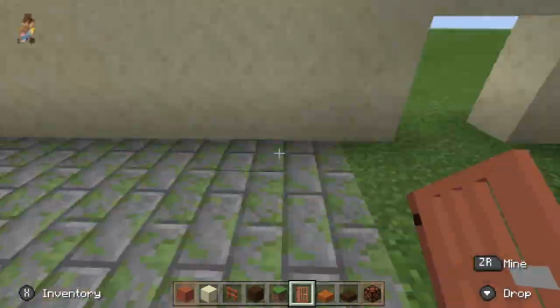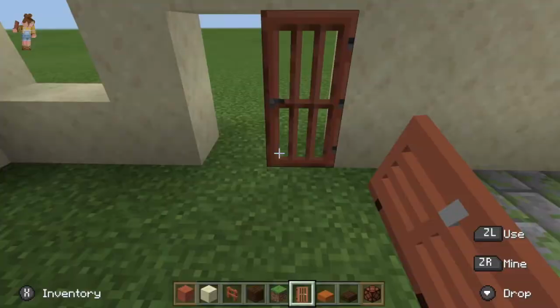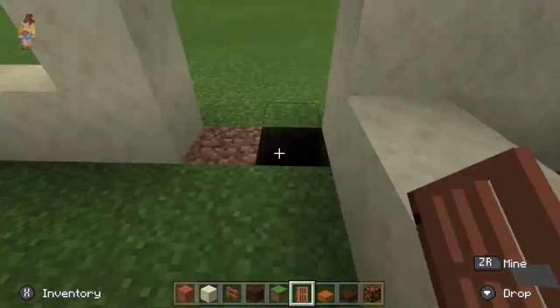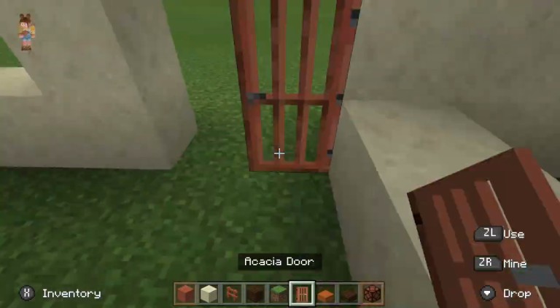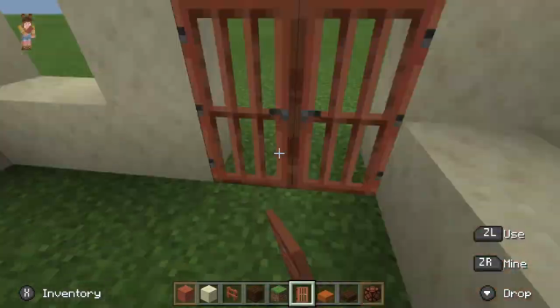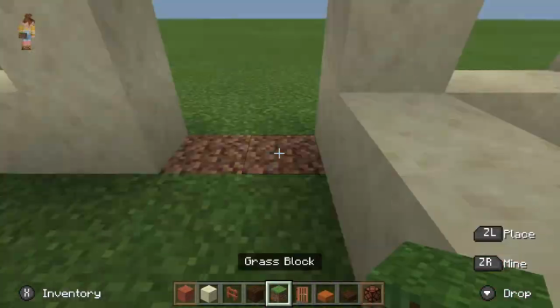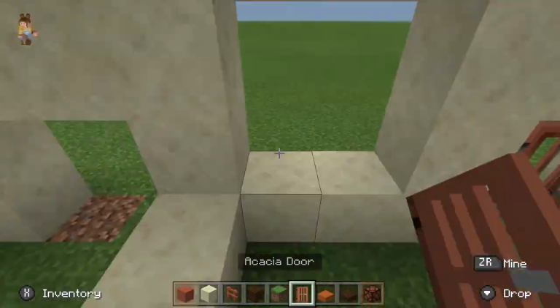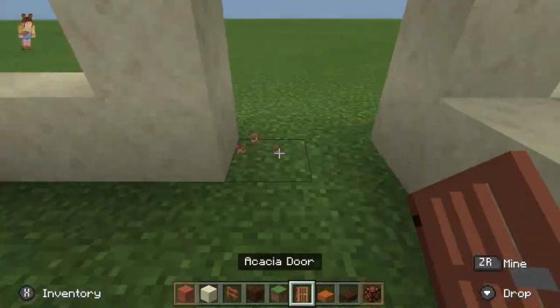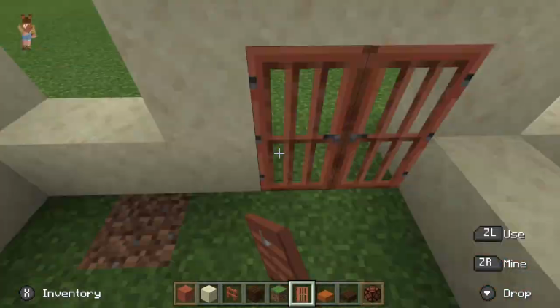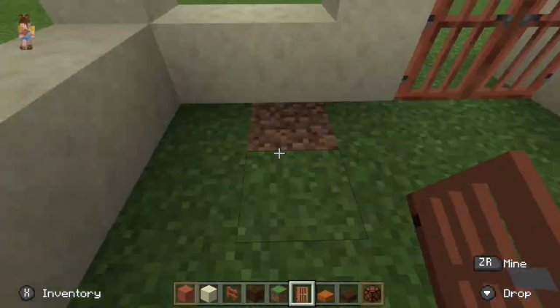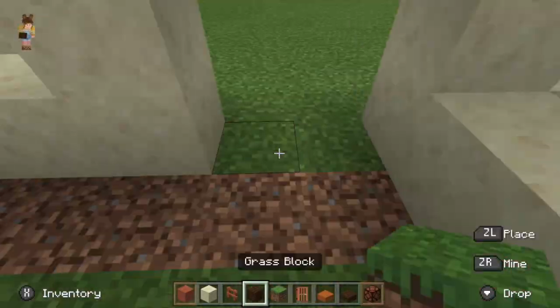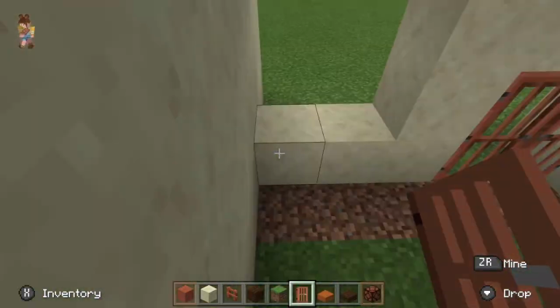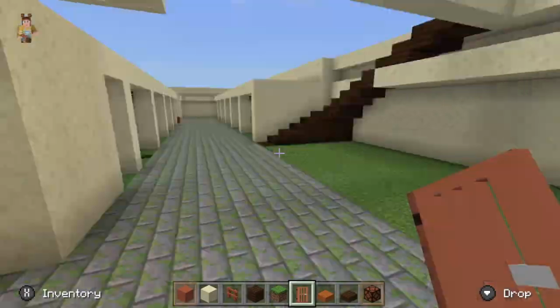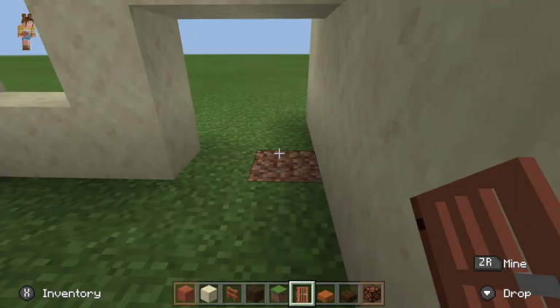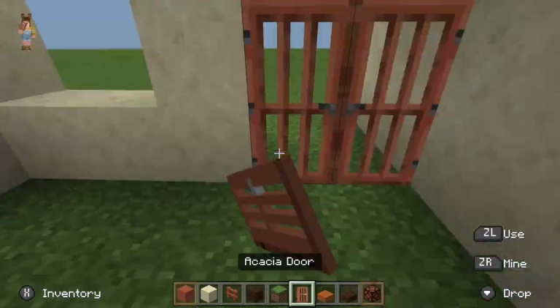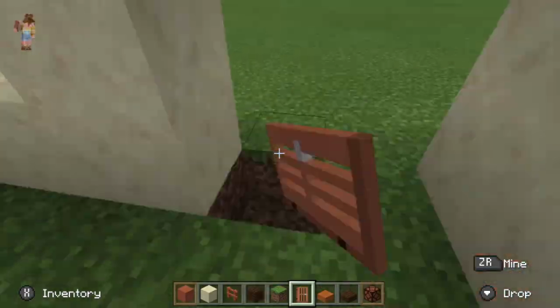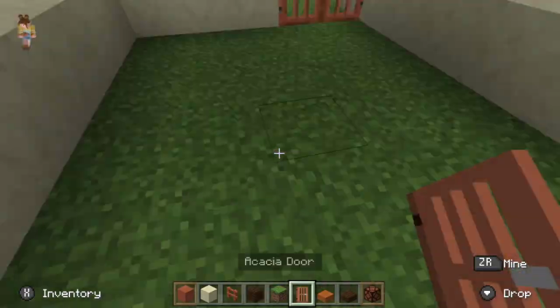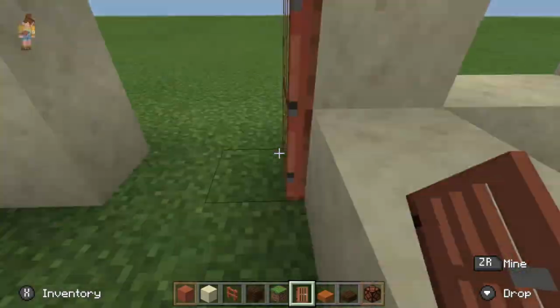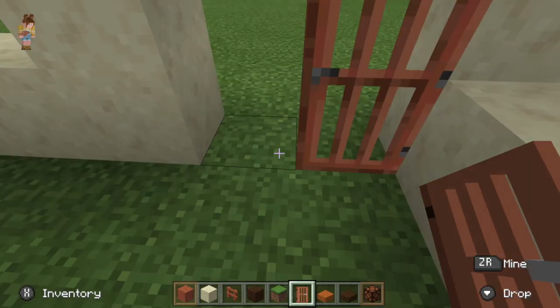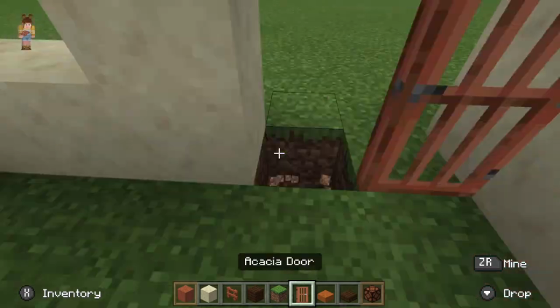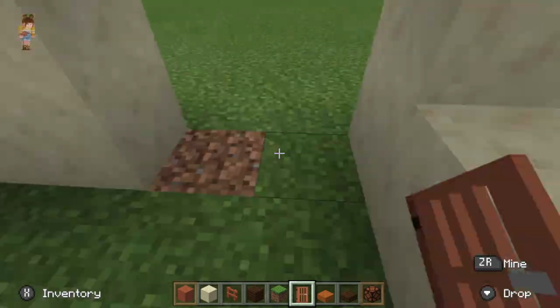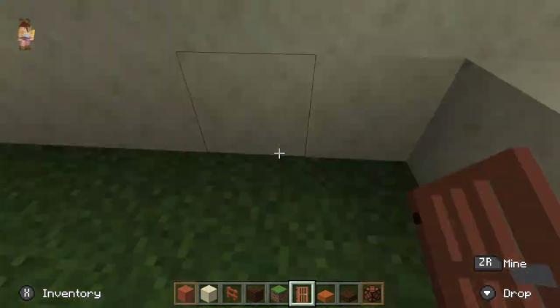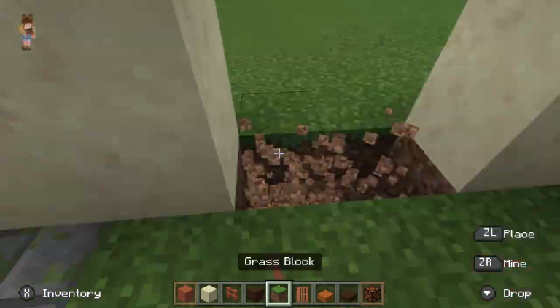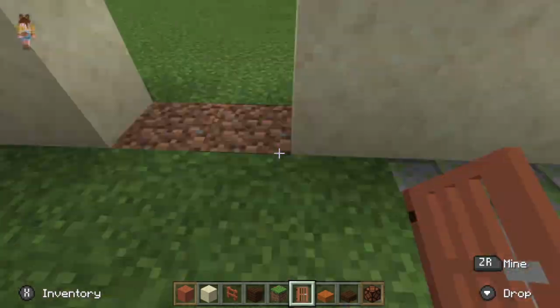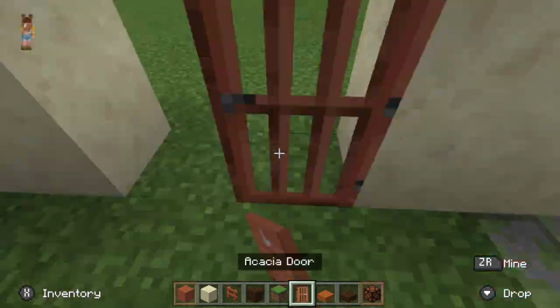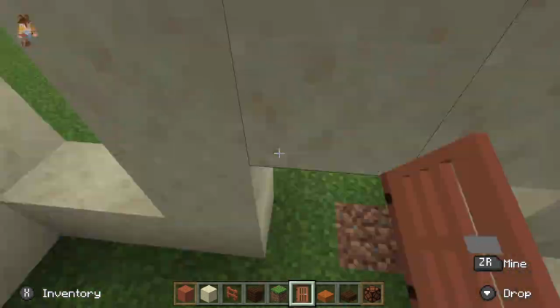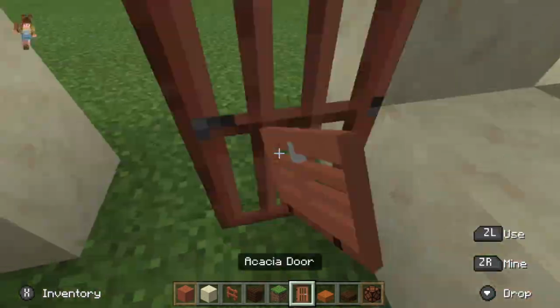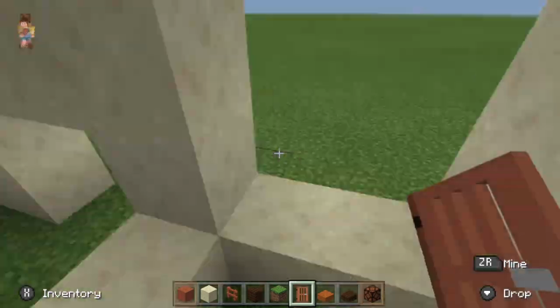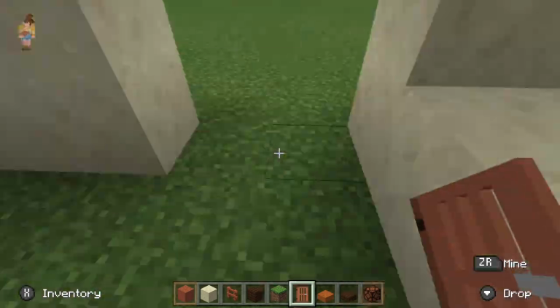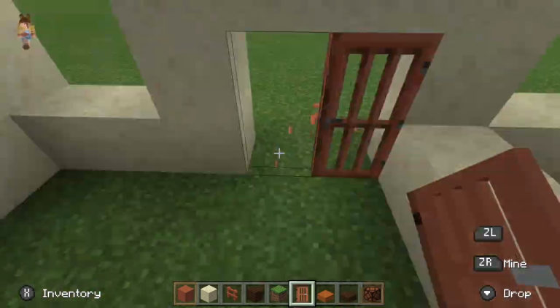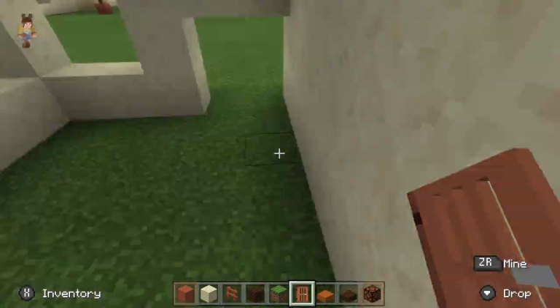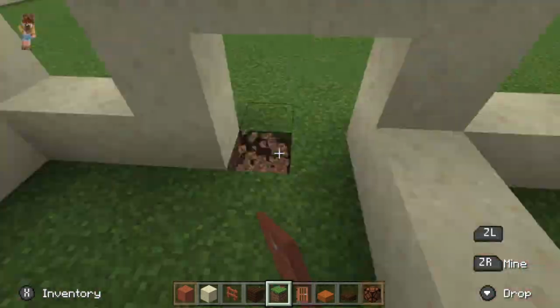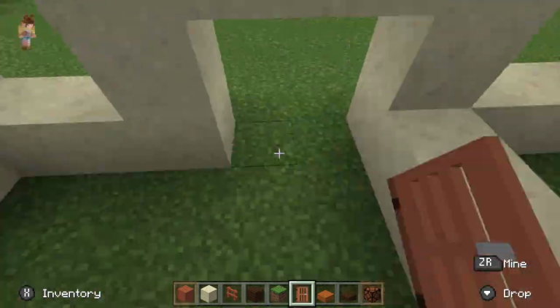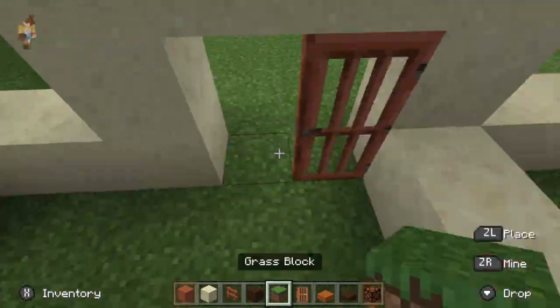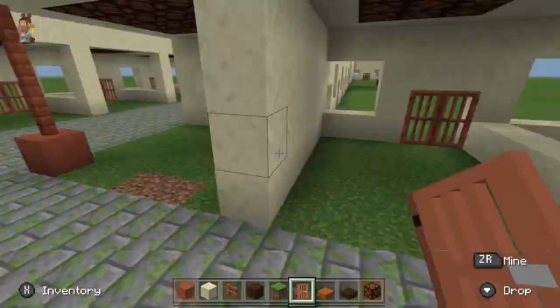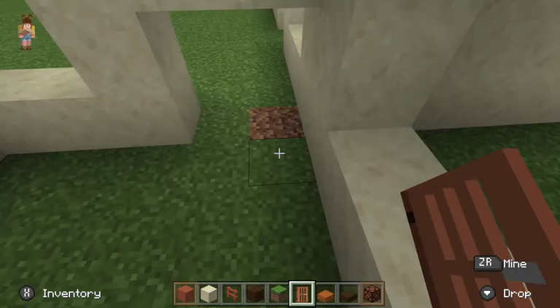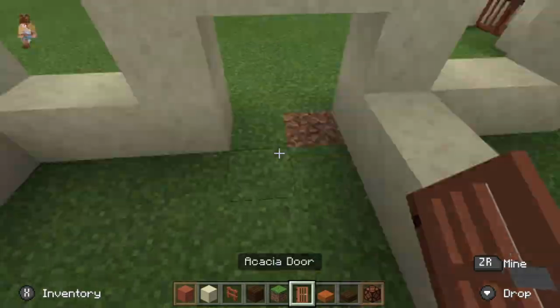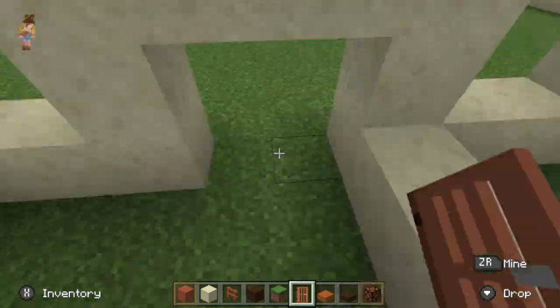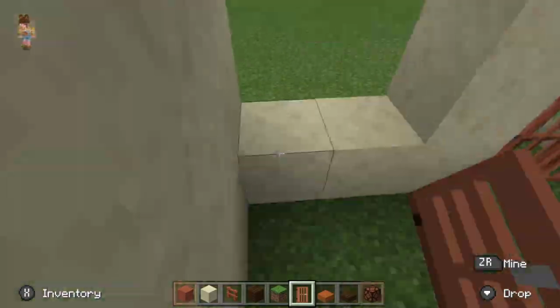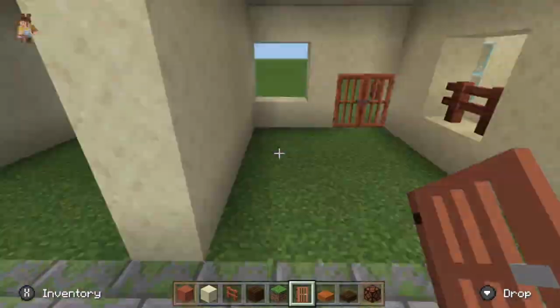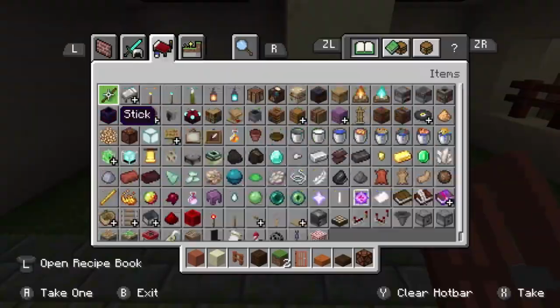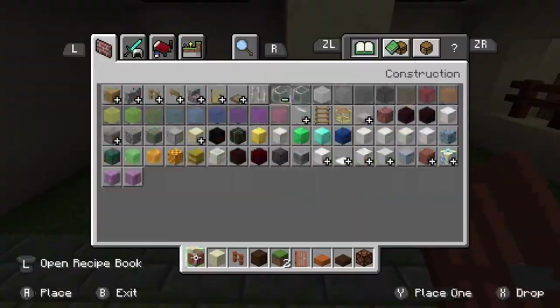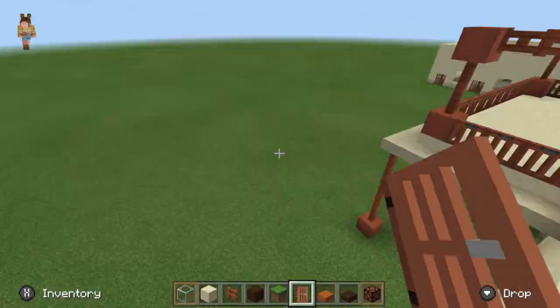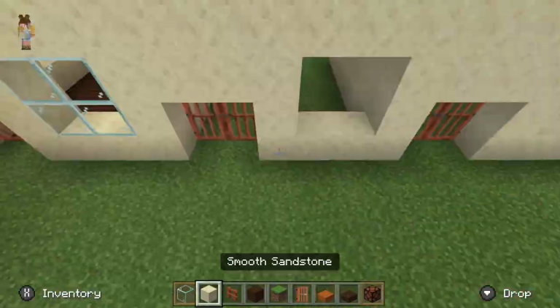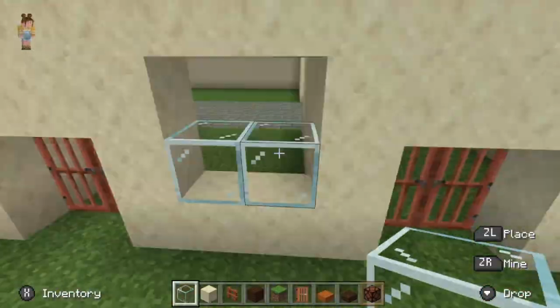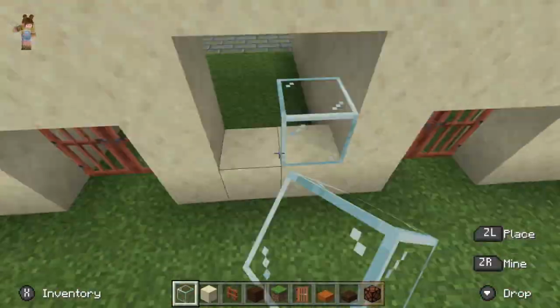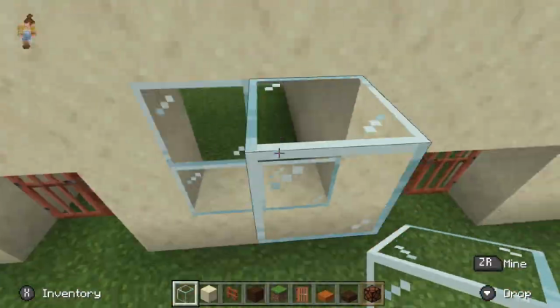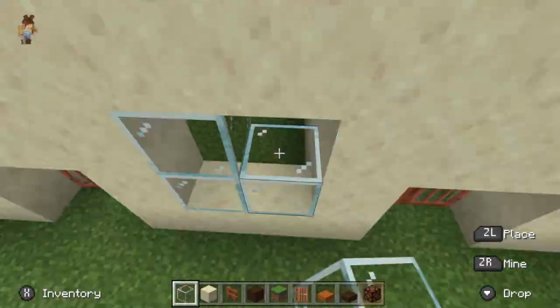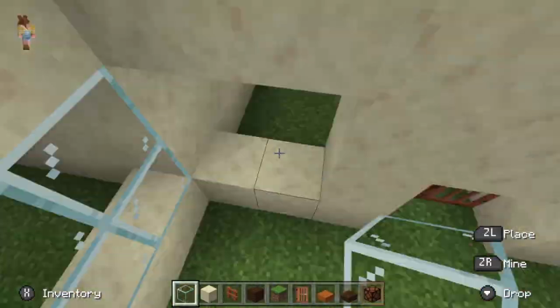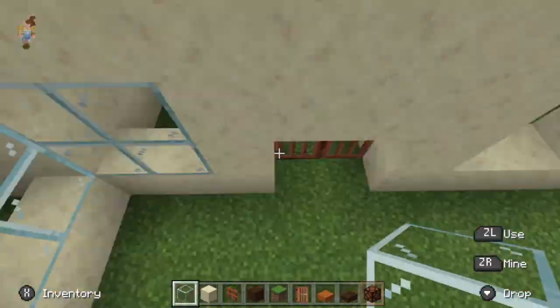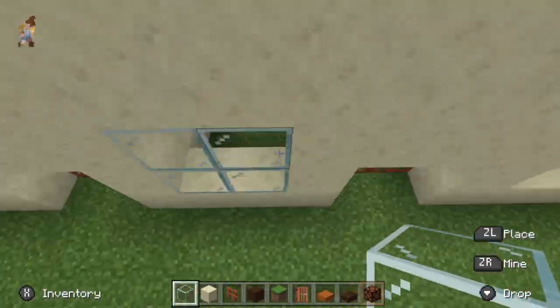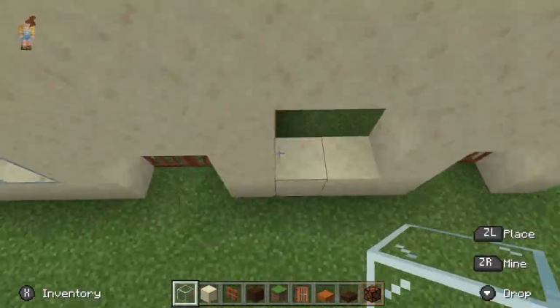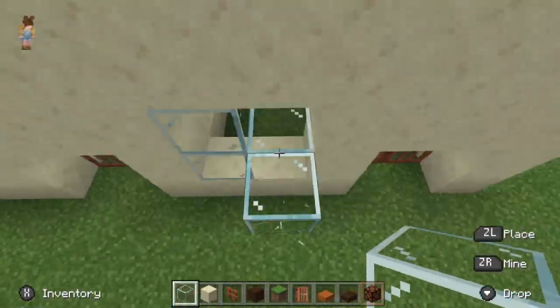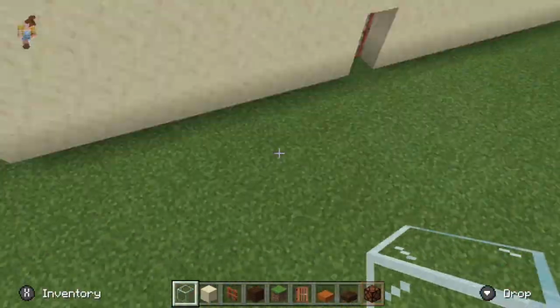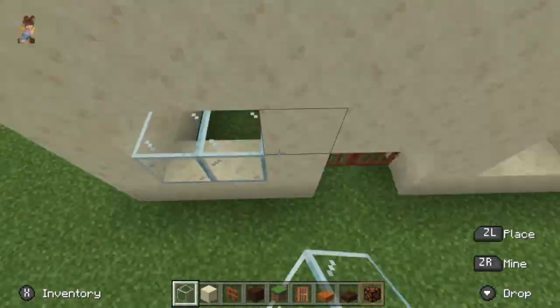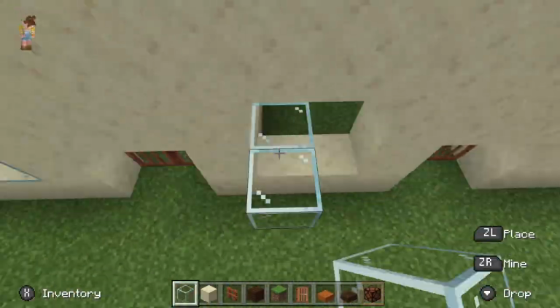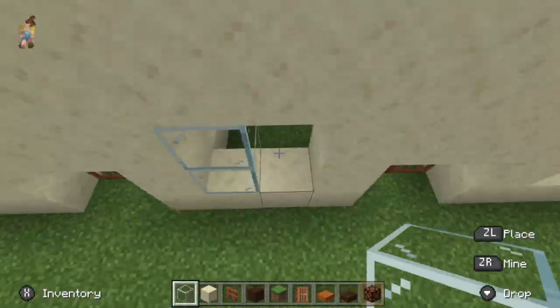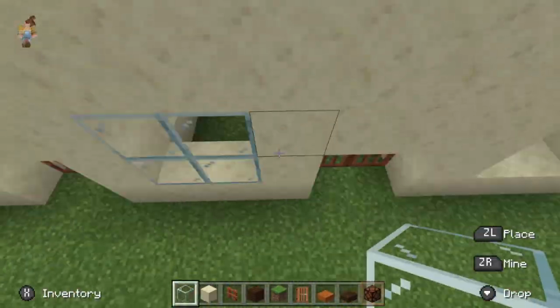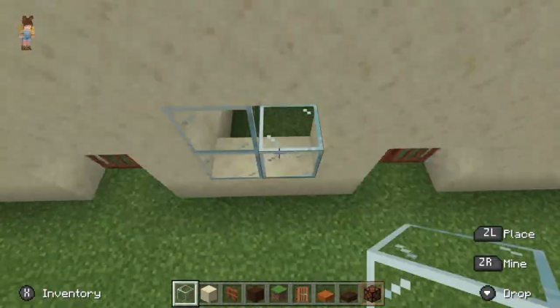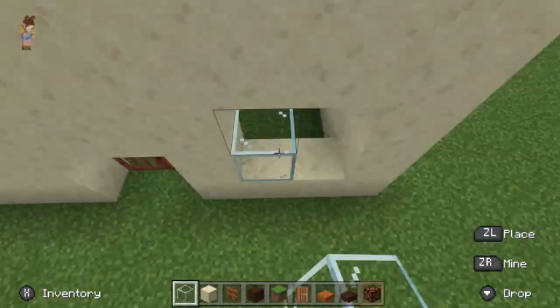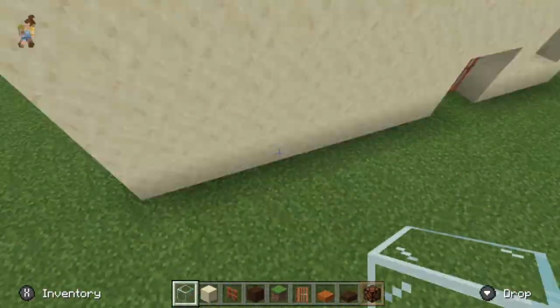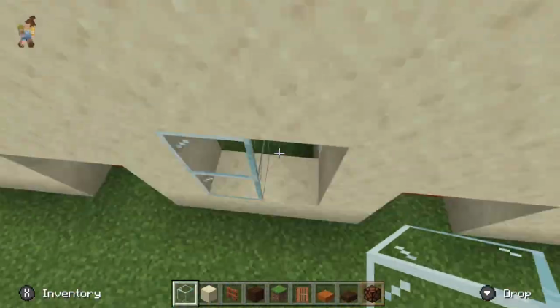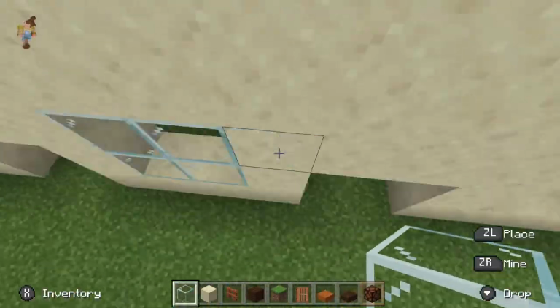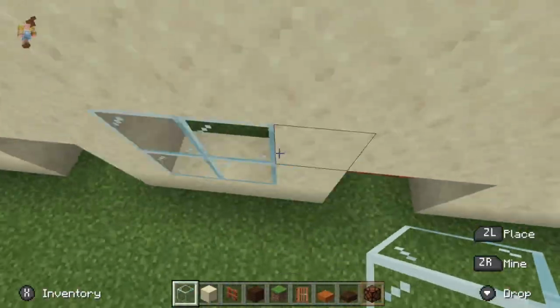Now I'm just installing all of the doors and windows for the stalls. These doors are meant so that the horses will be able to enter and exit the pasture as needed.